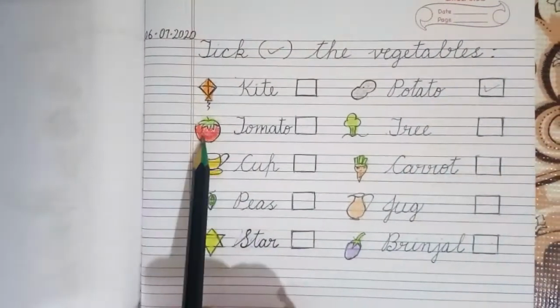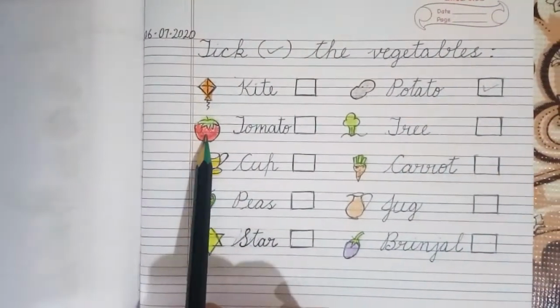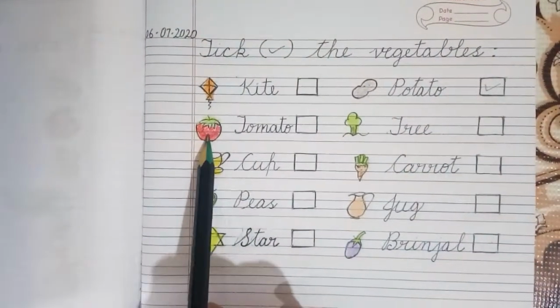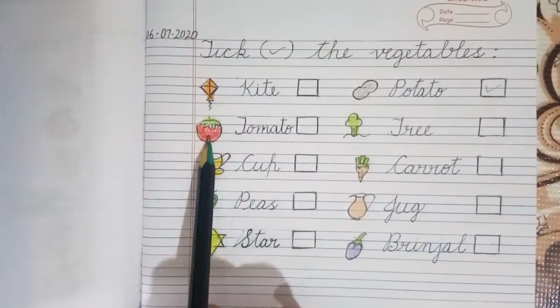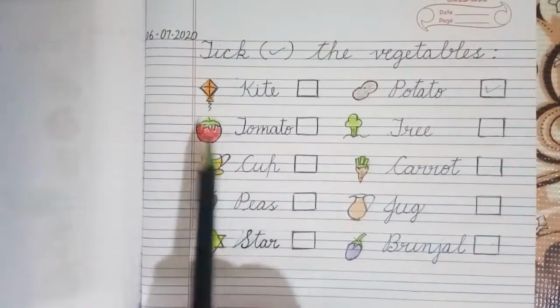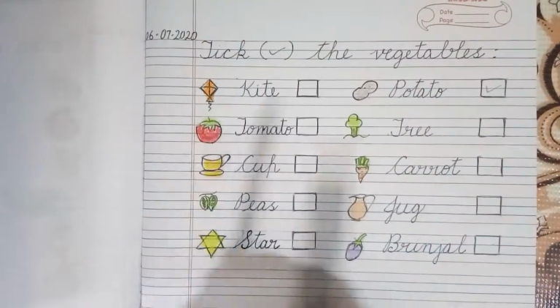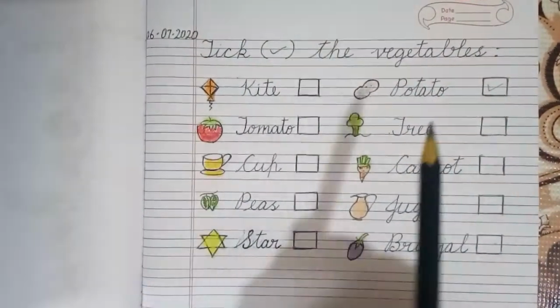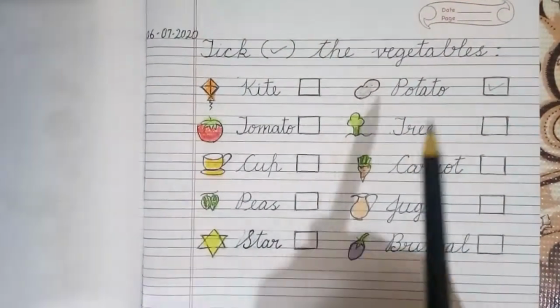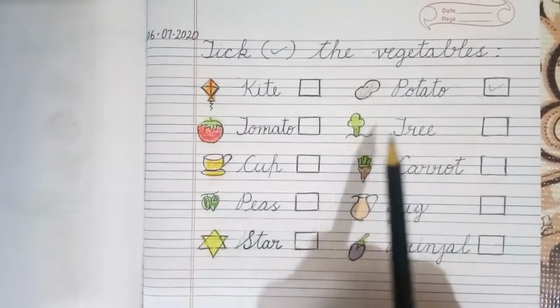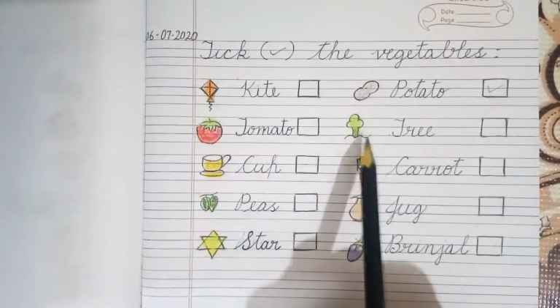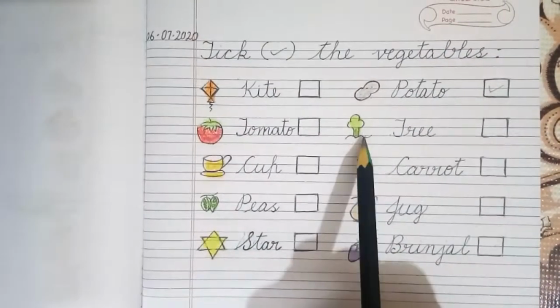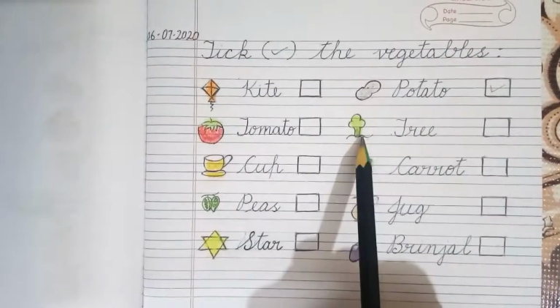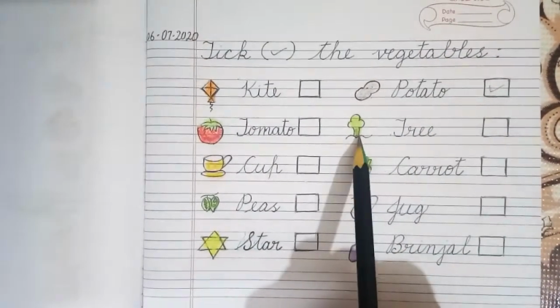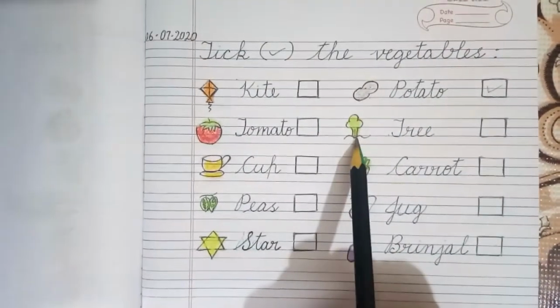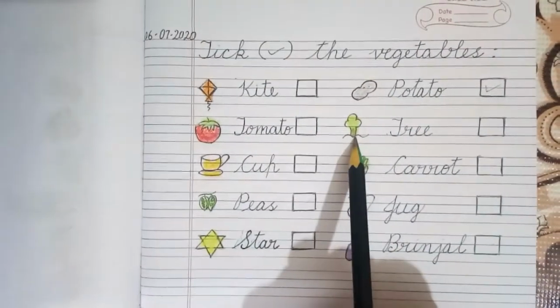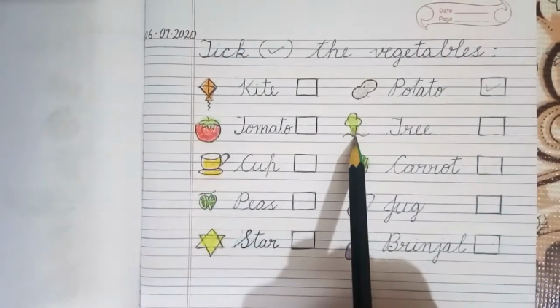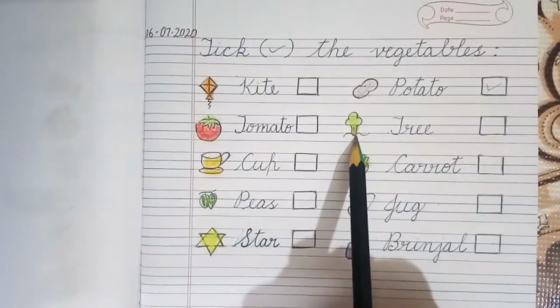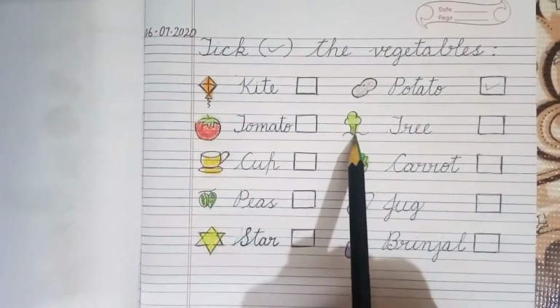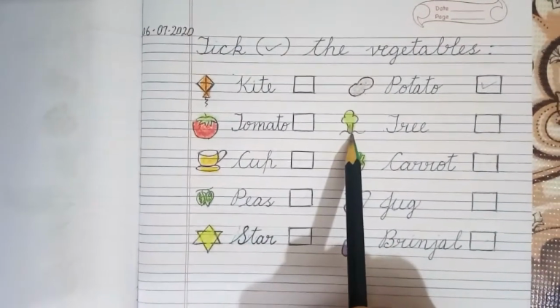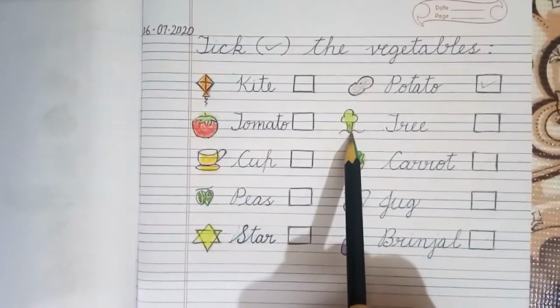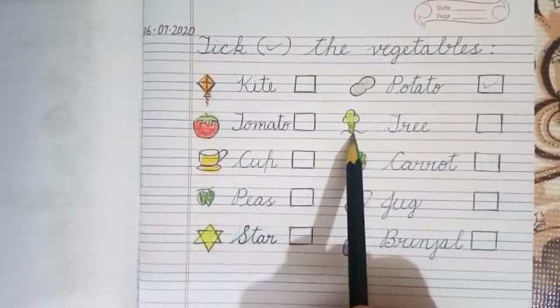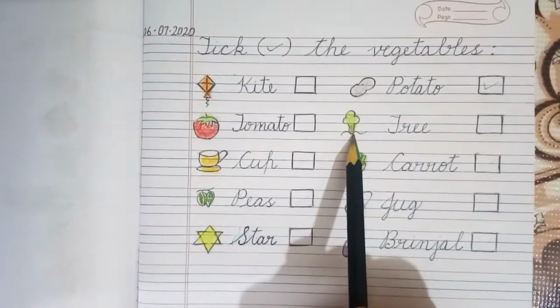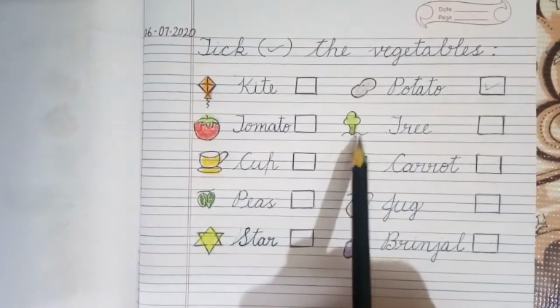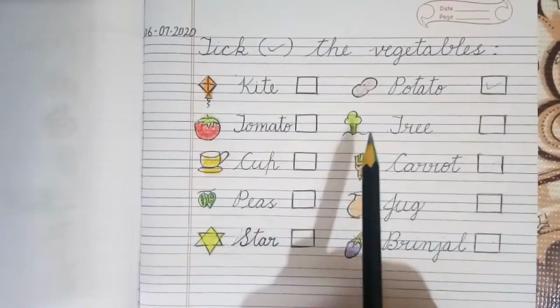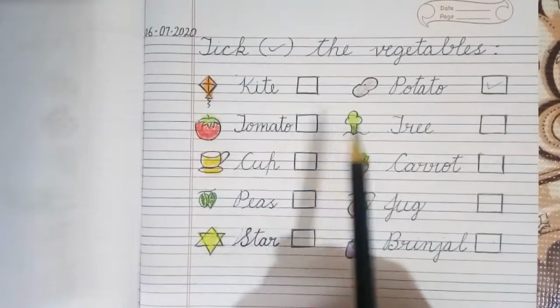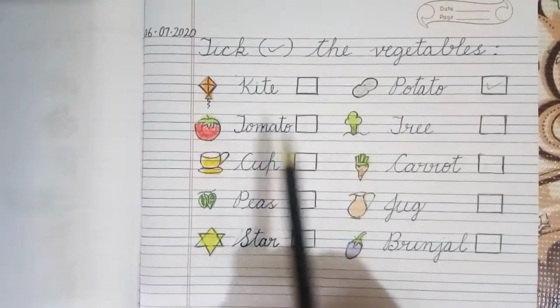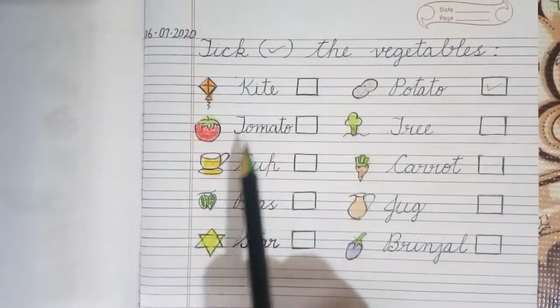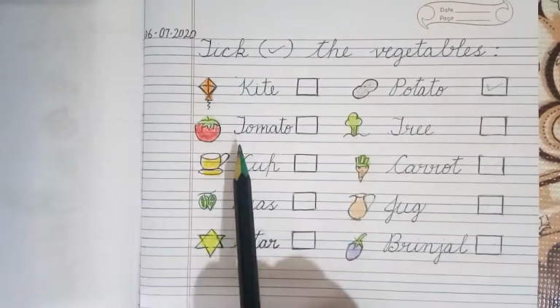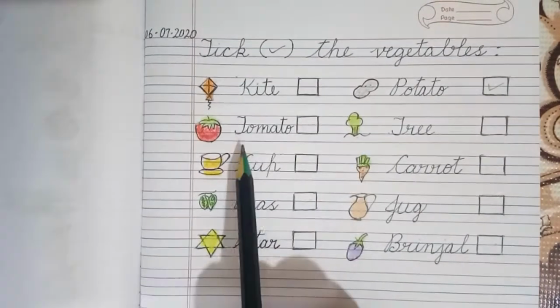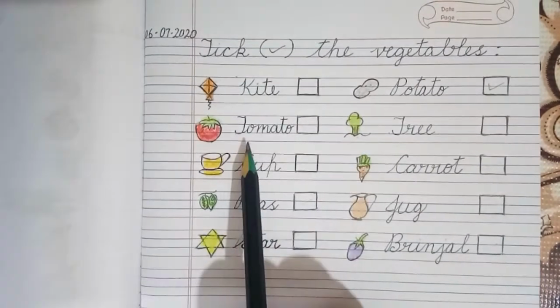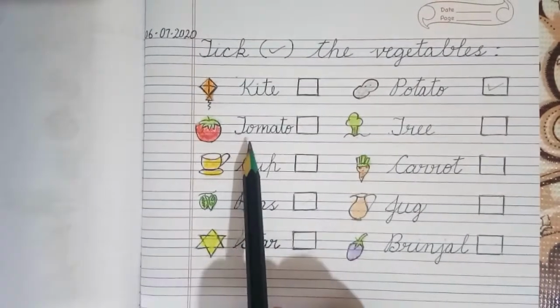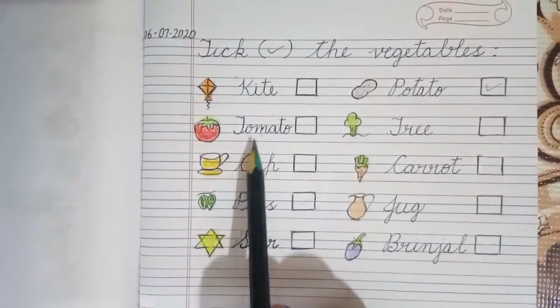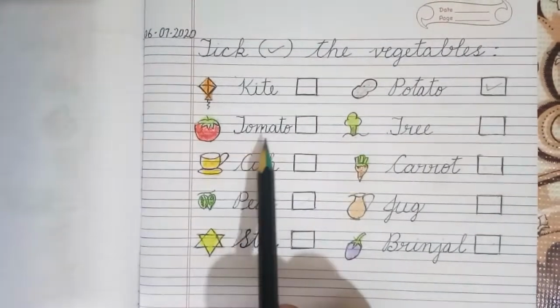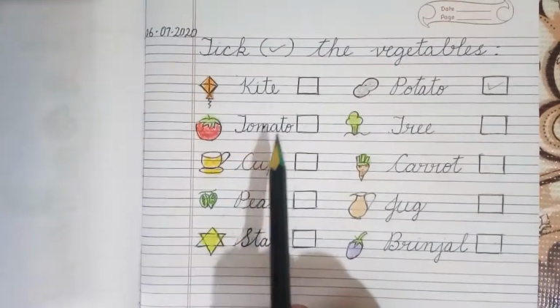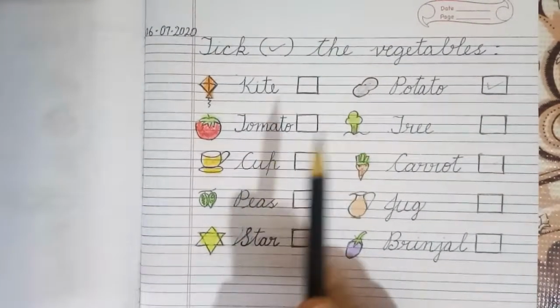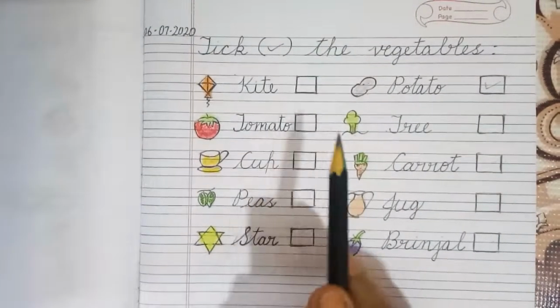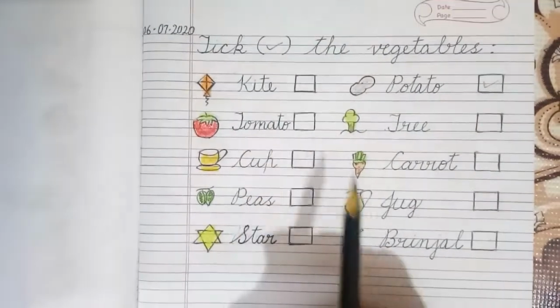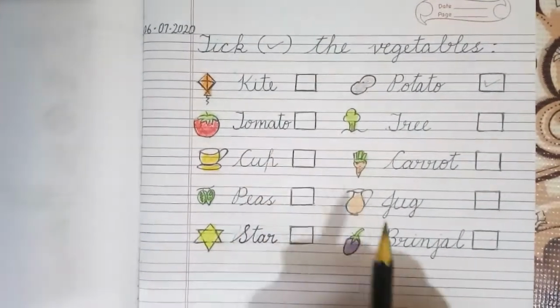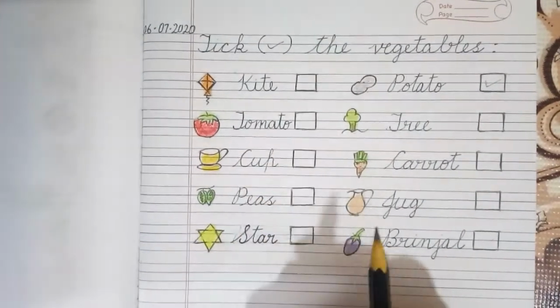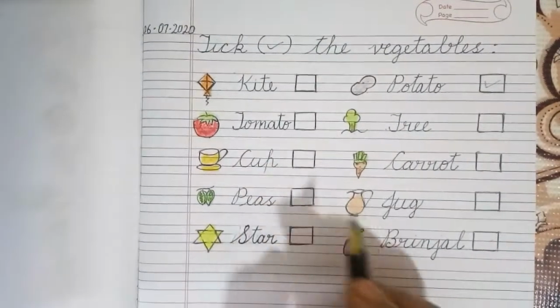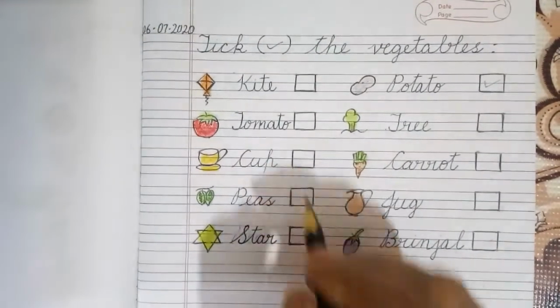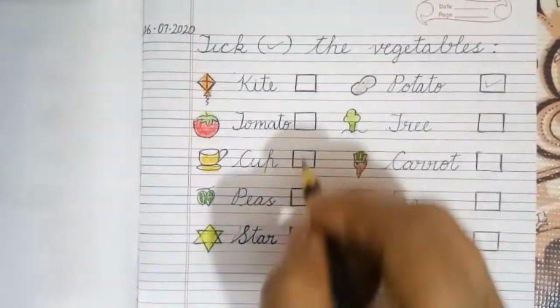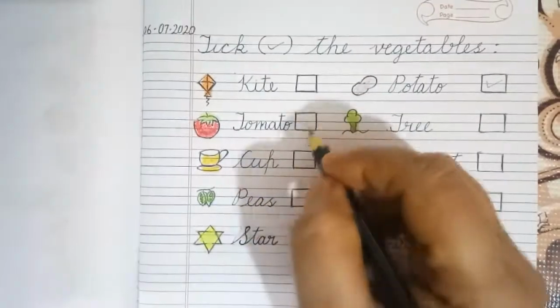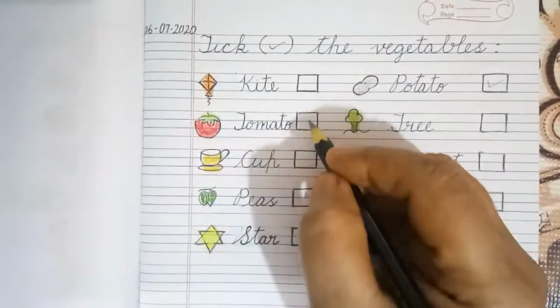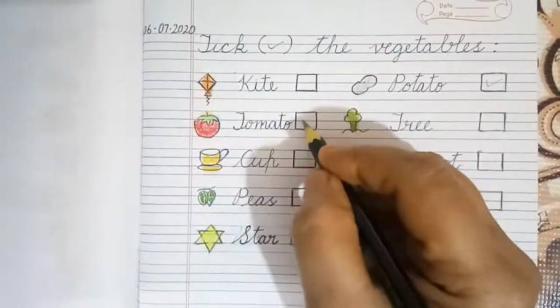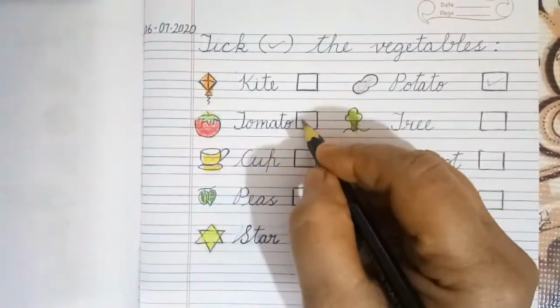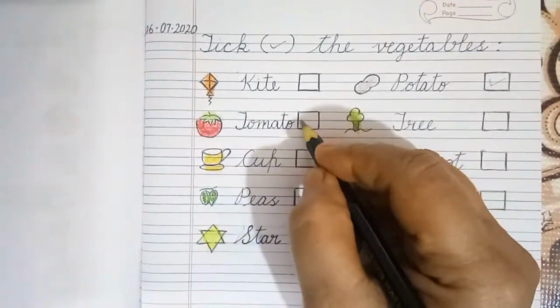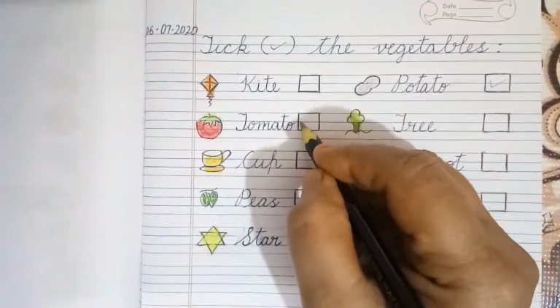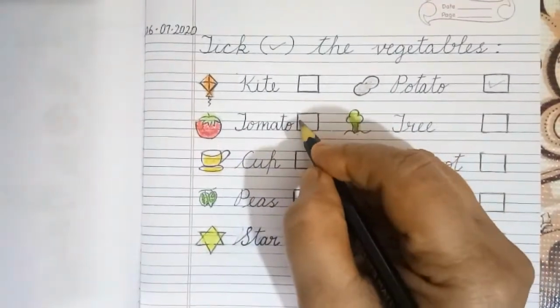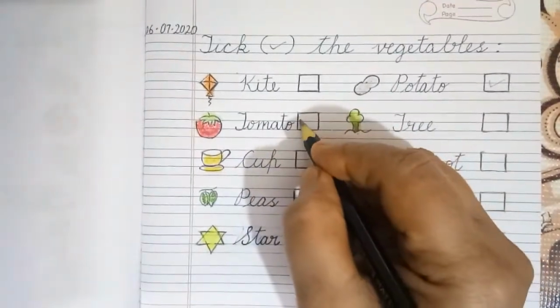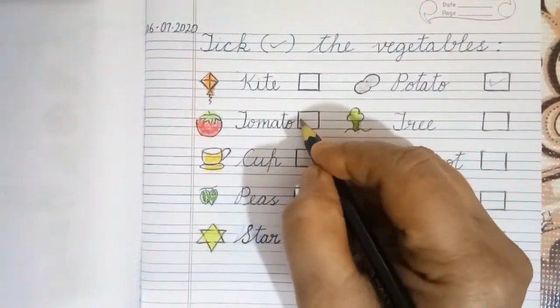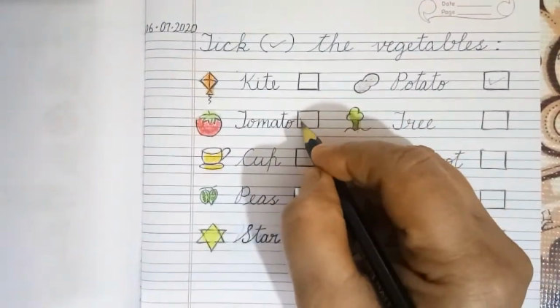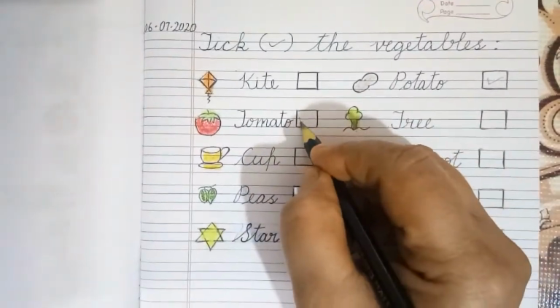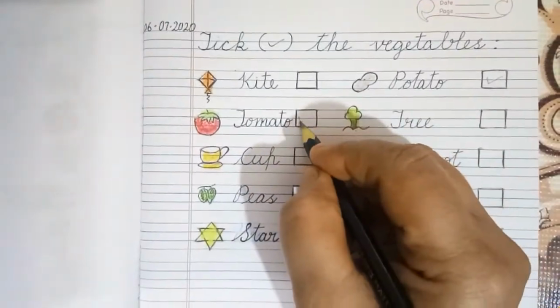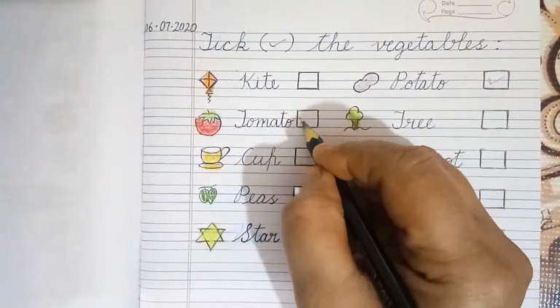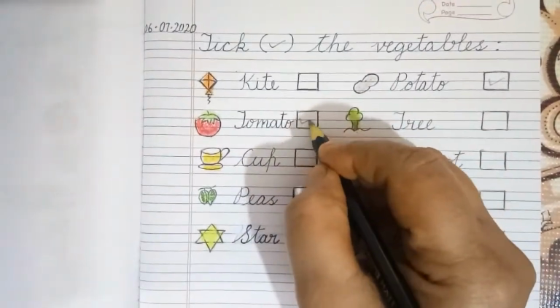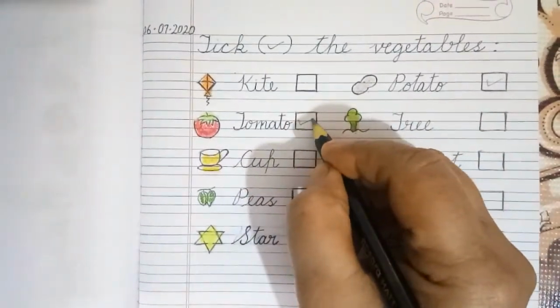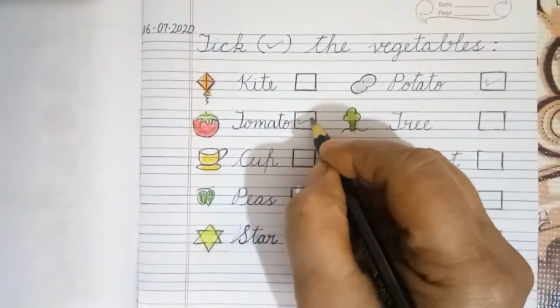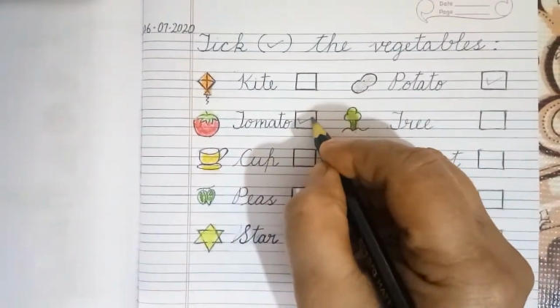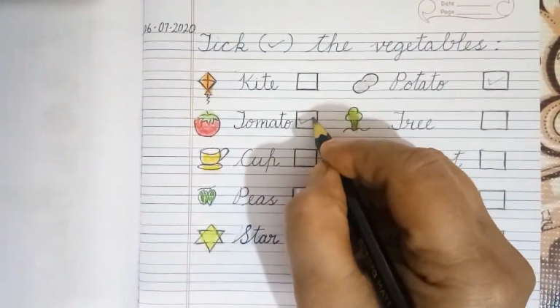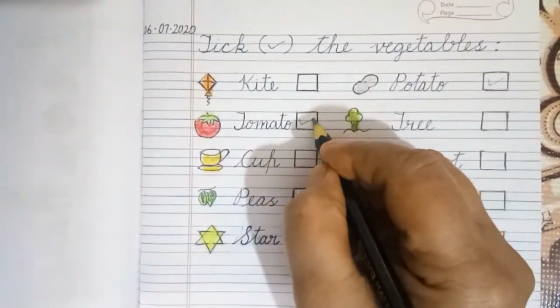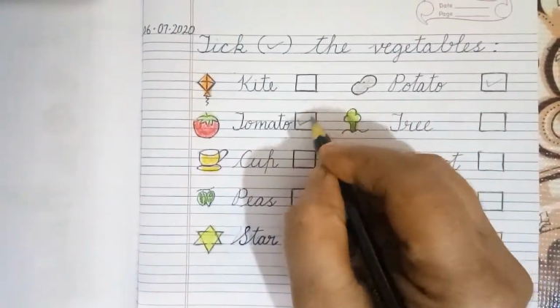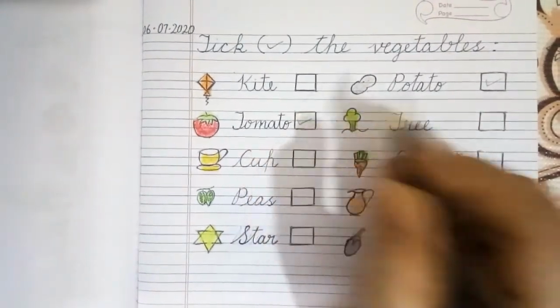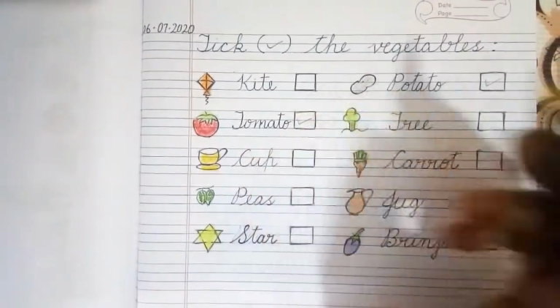Tomato, Tree. Tomato is a vegetable and we will put a tick here.